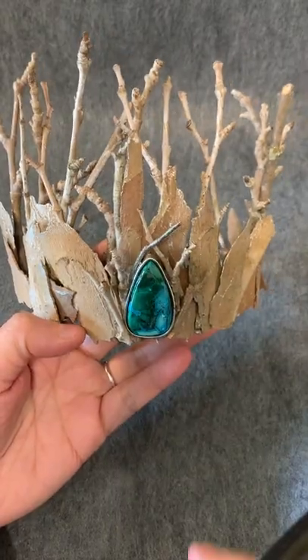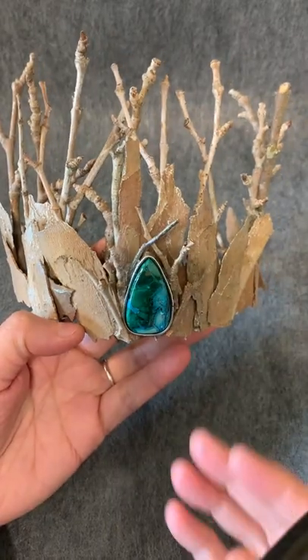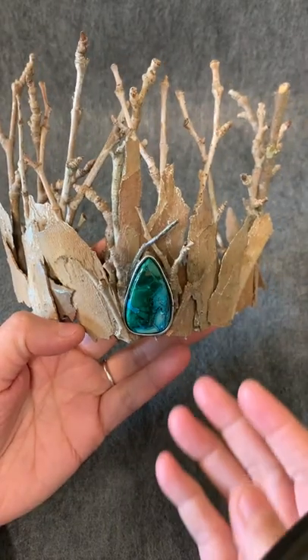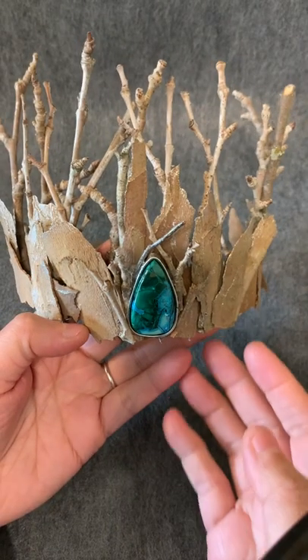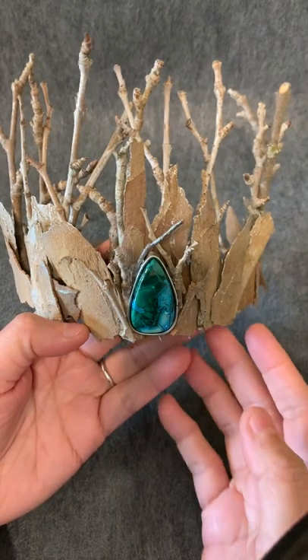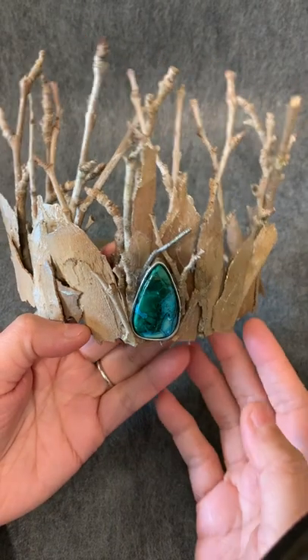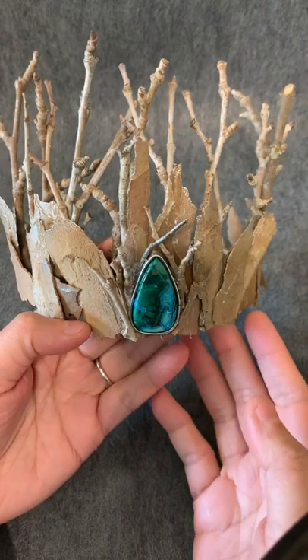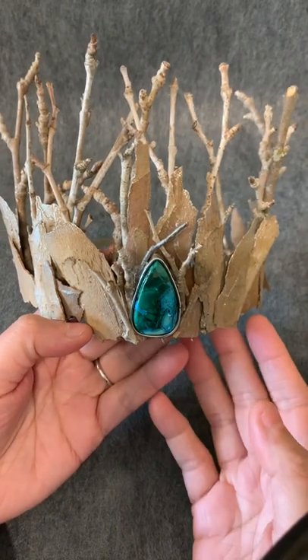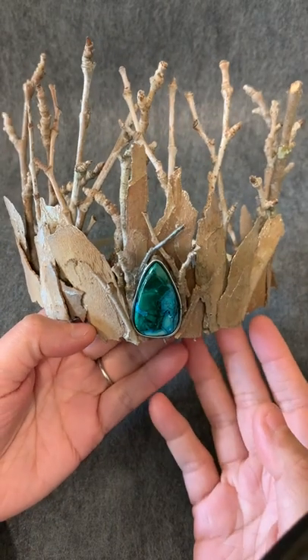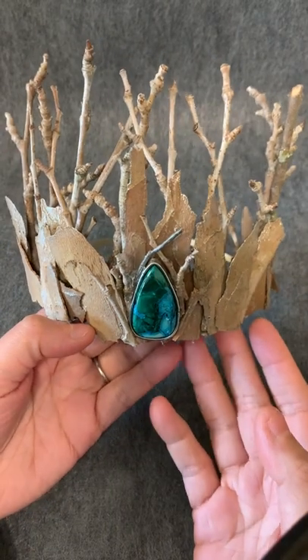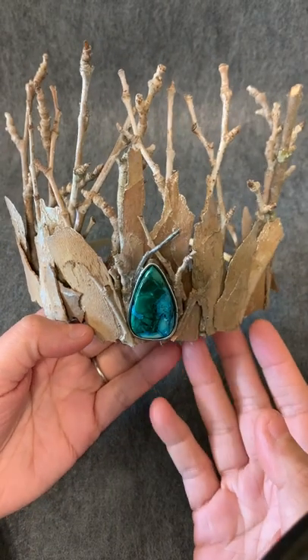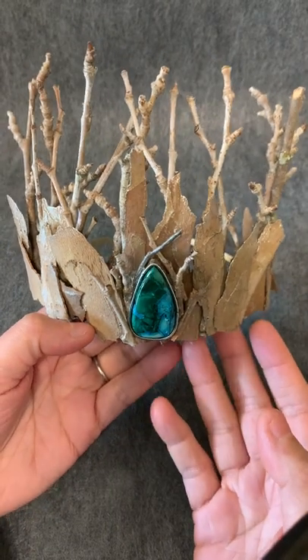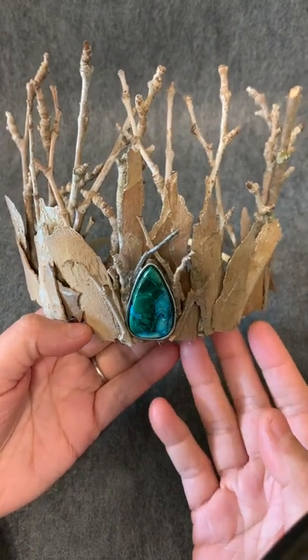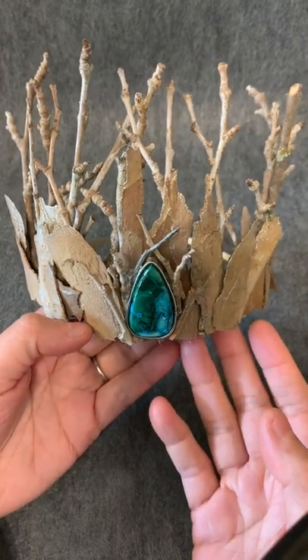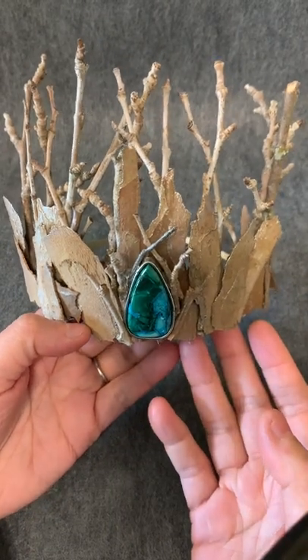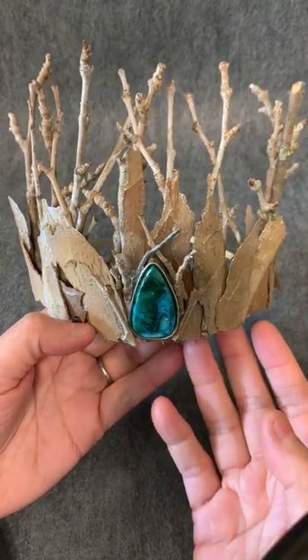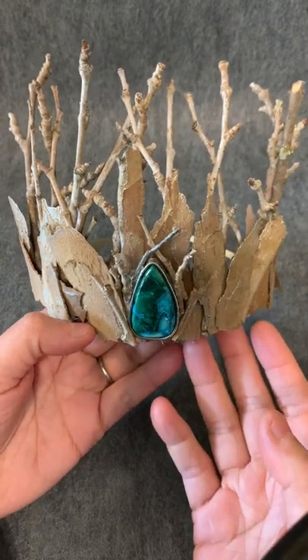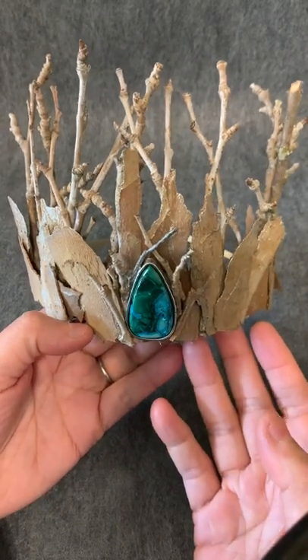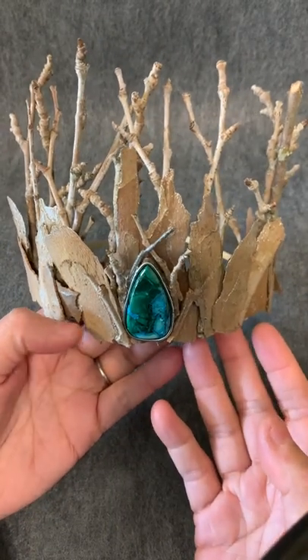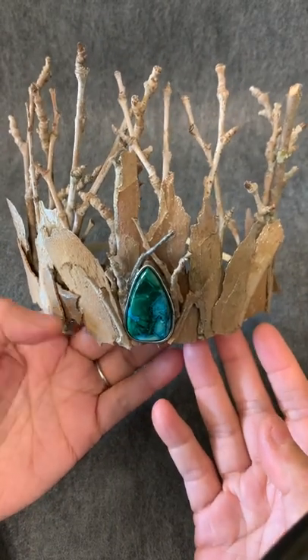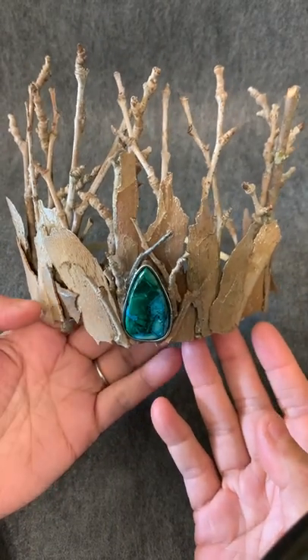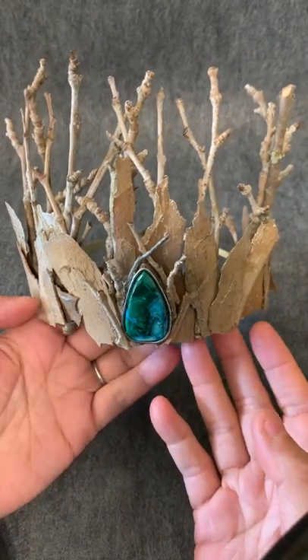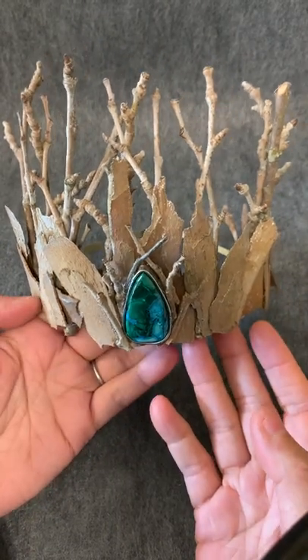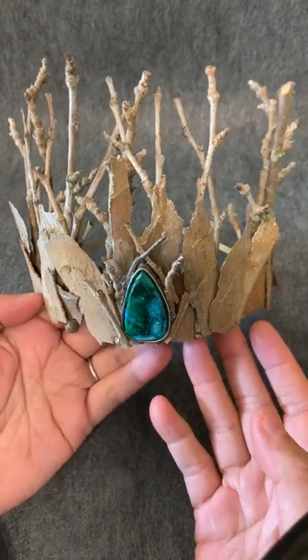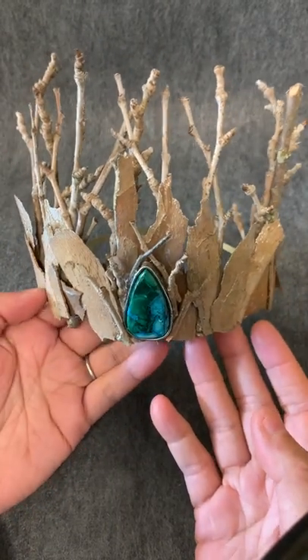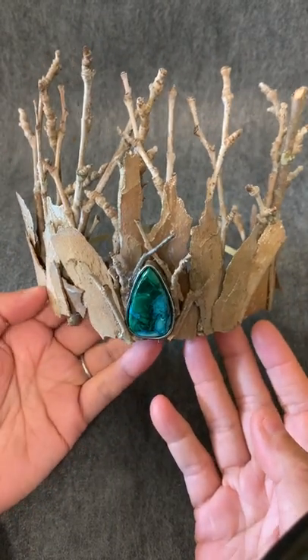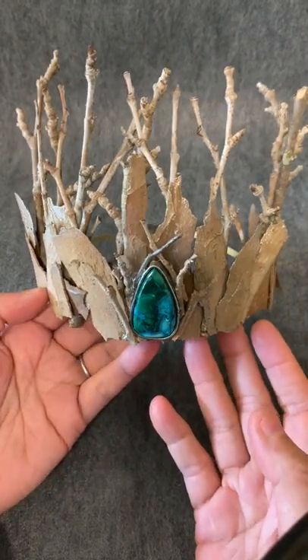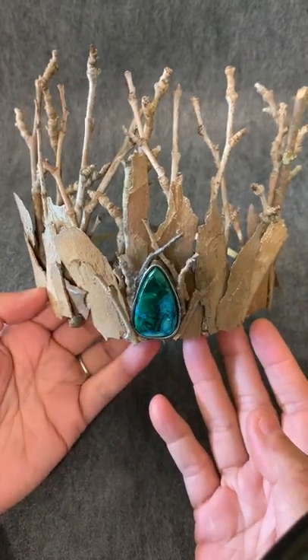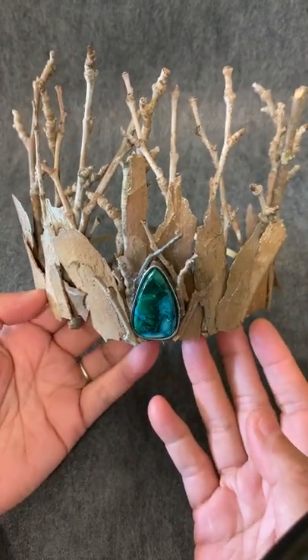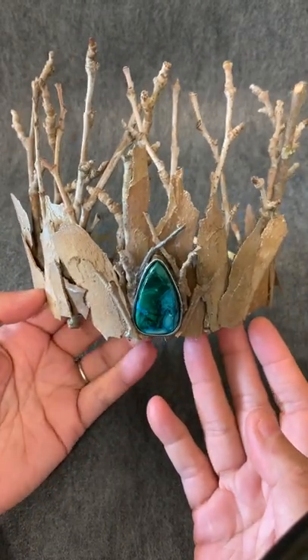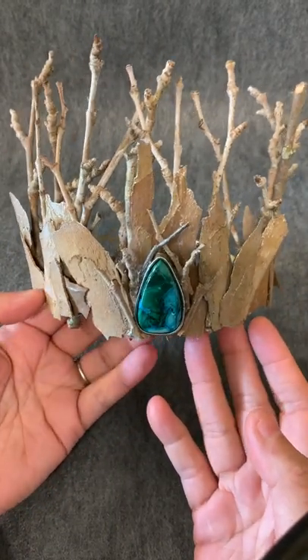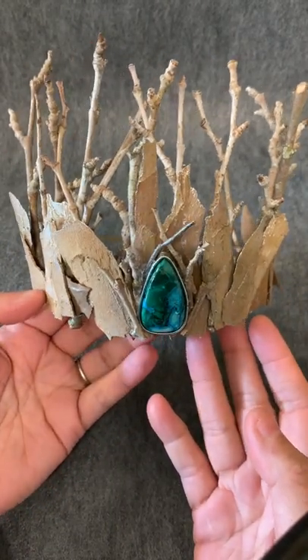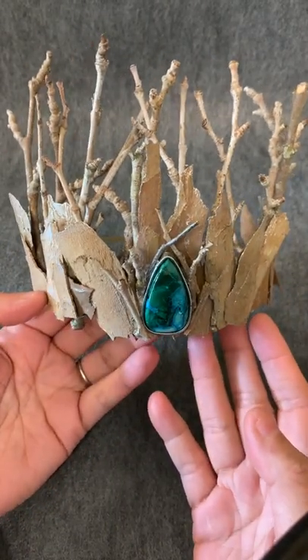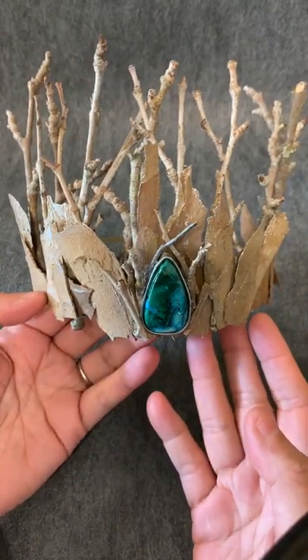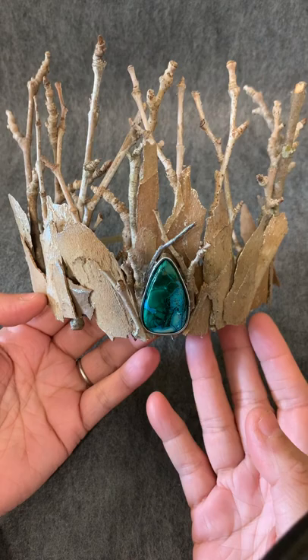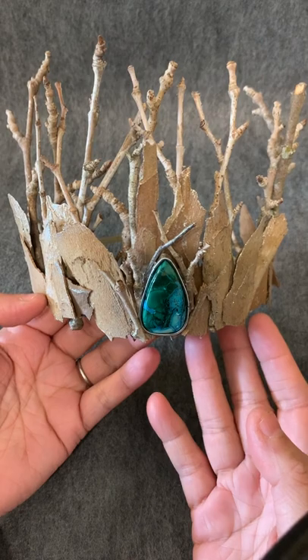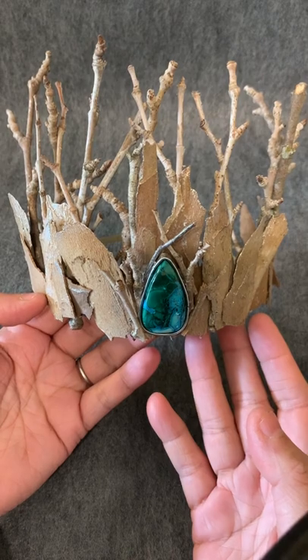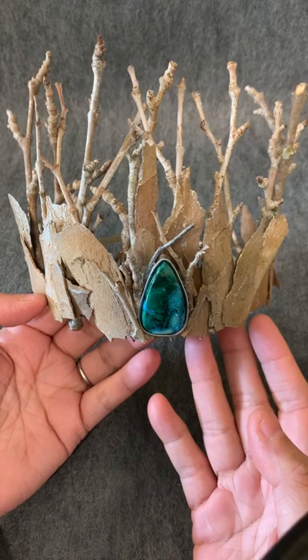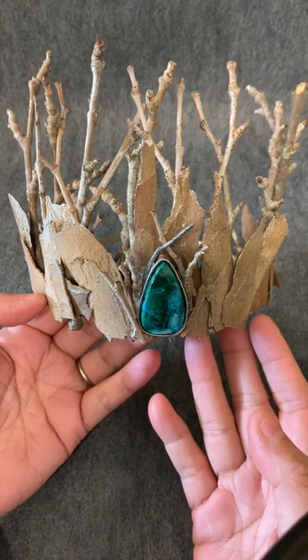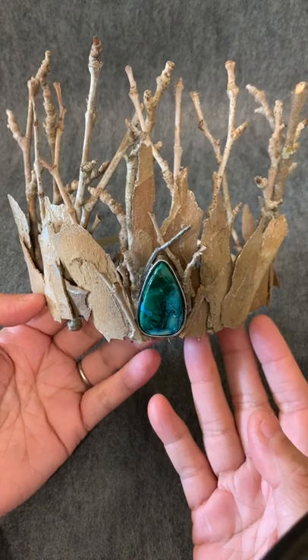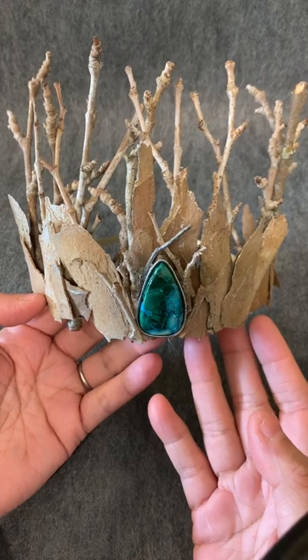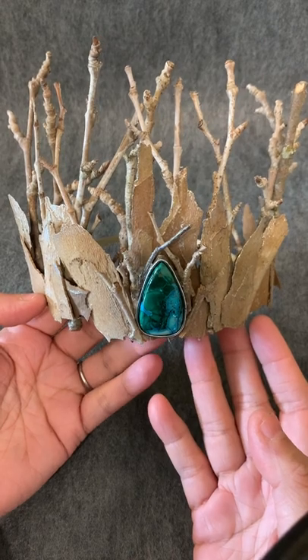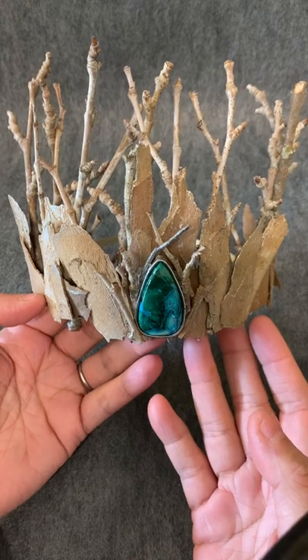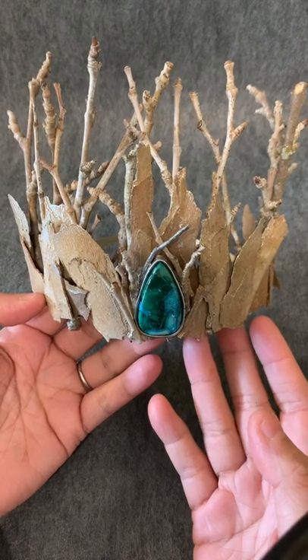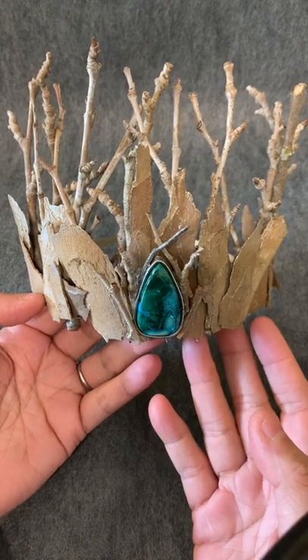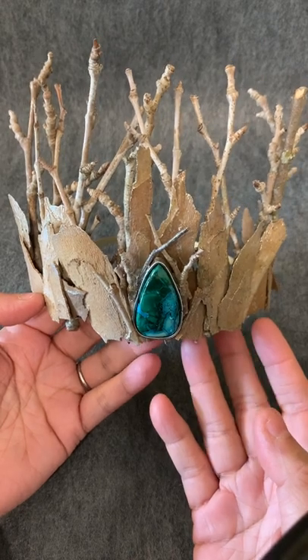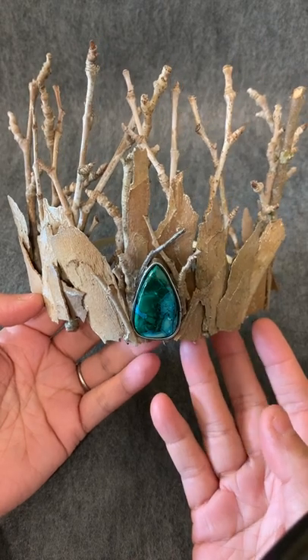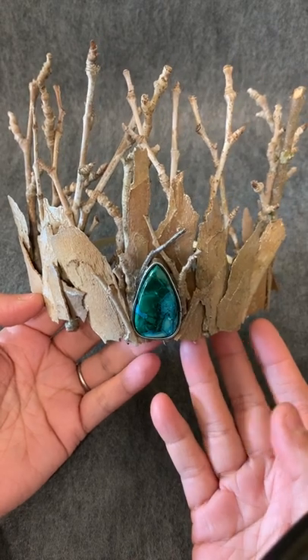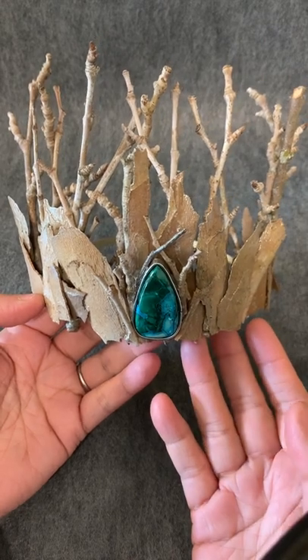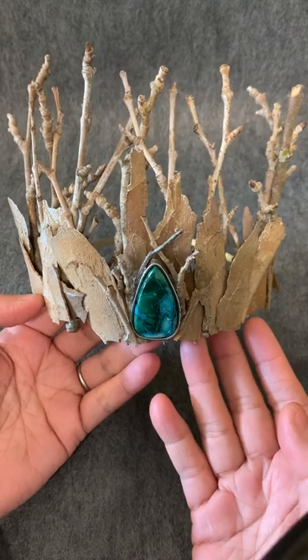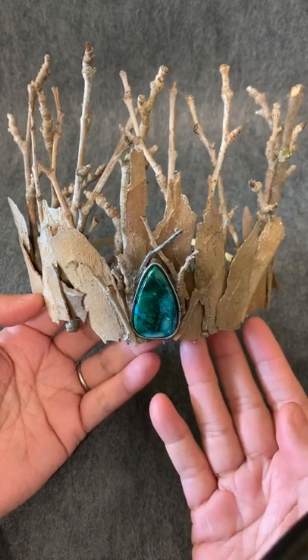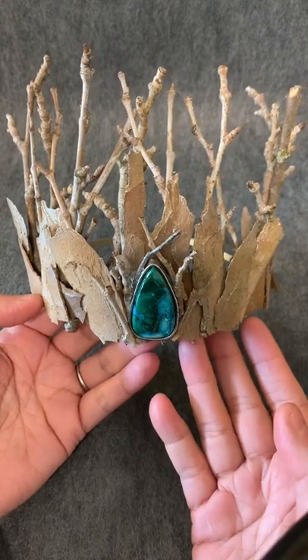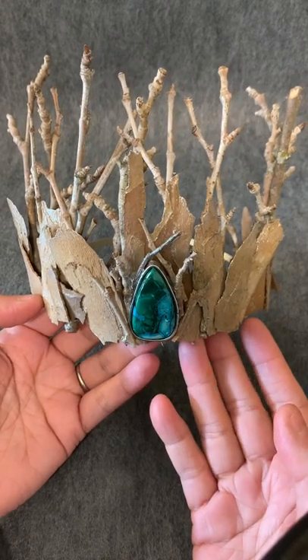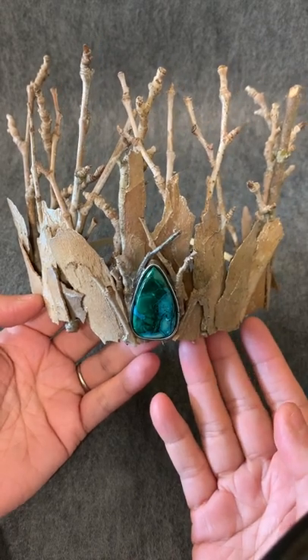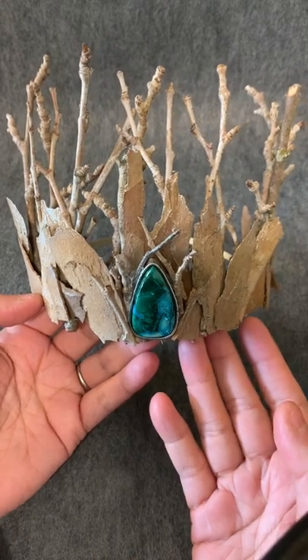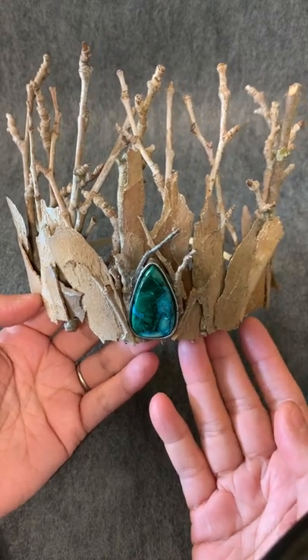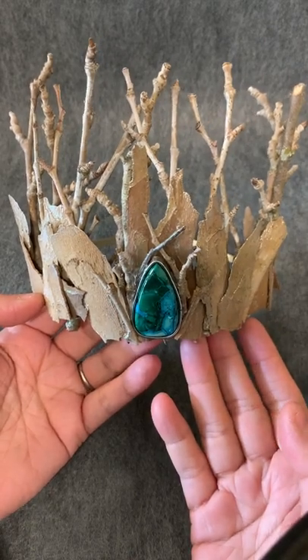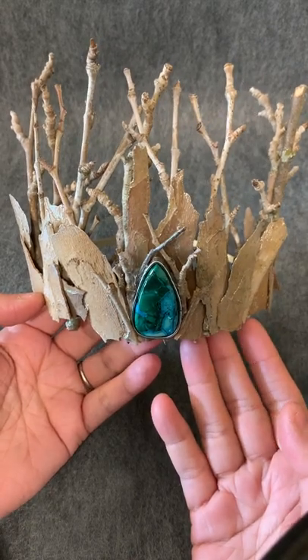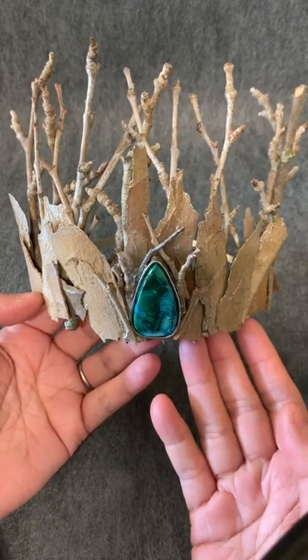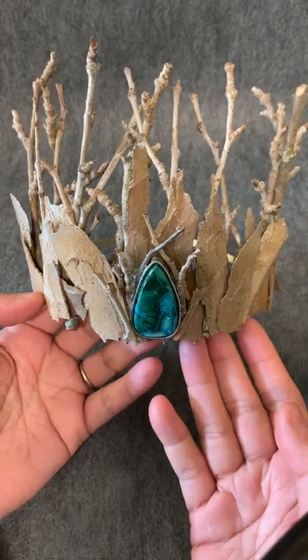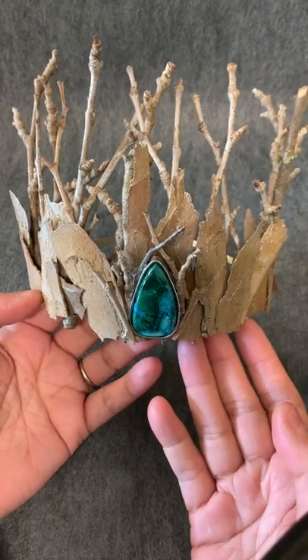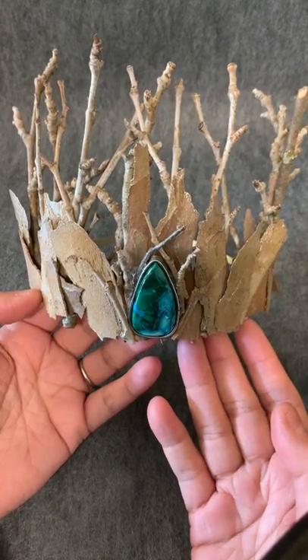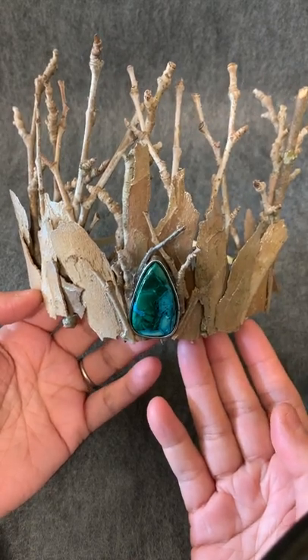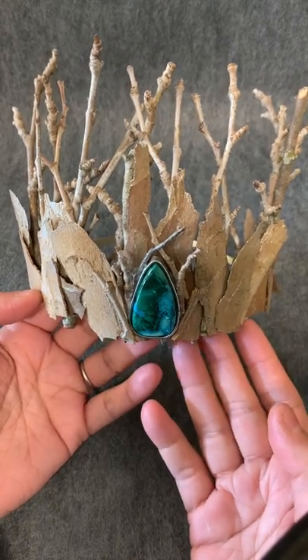Hey everyone, this is this week's tiara and I really love this tiara.